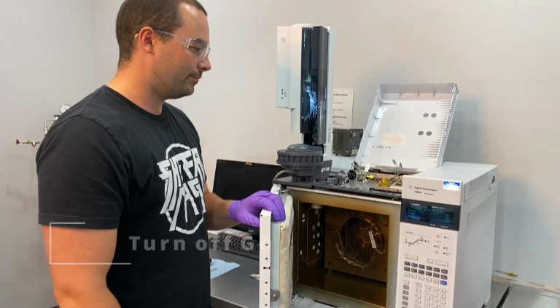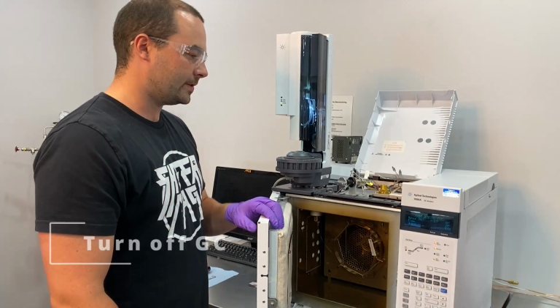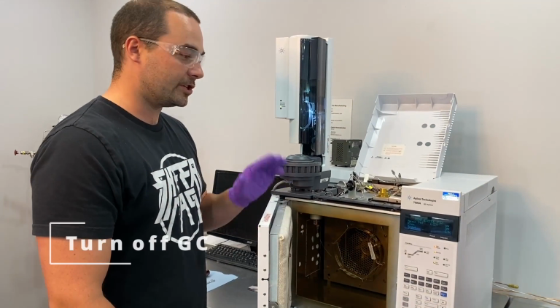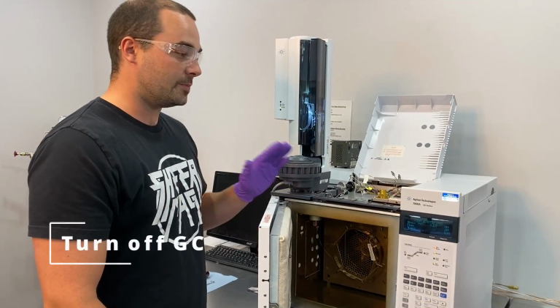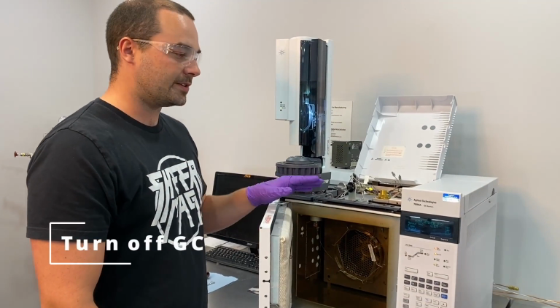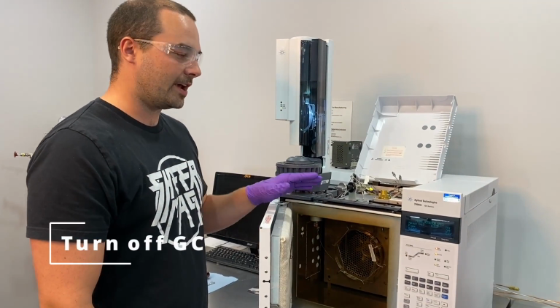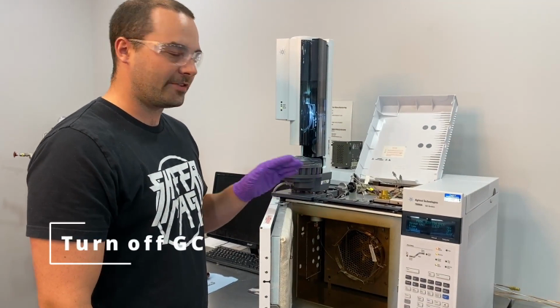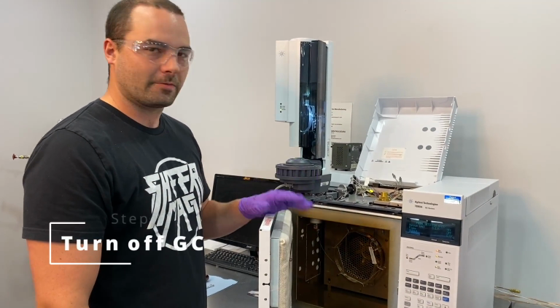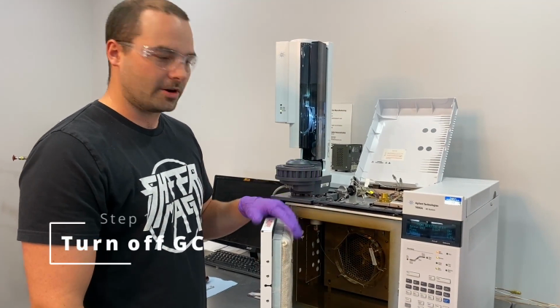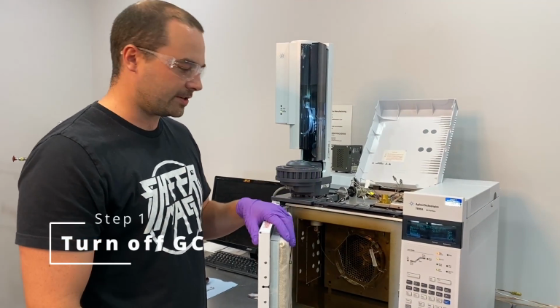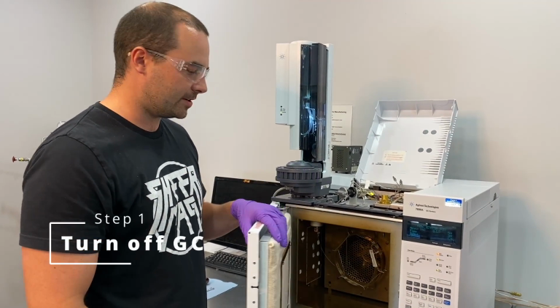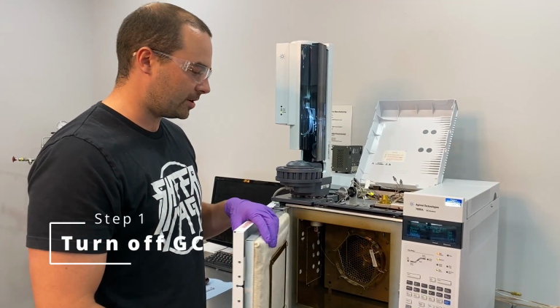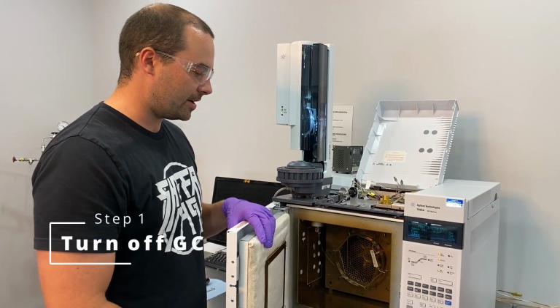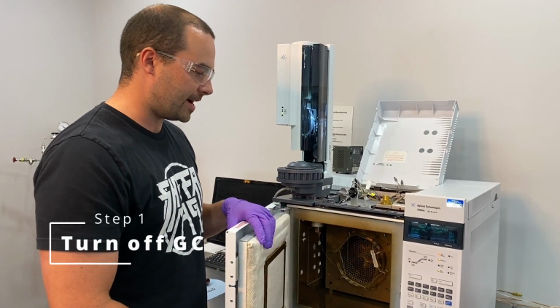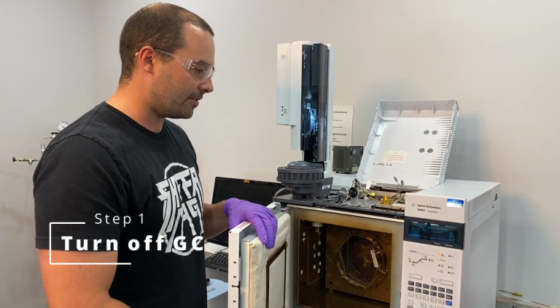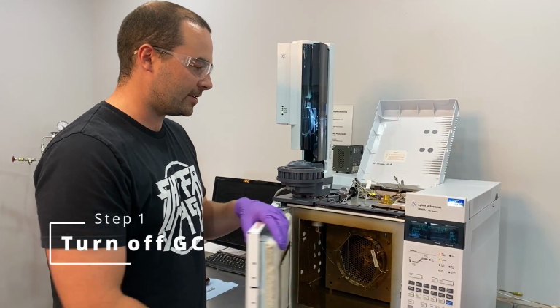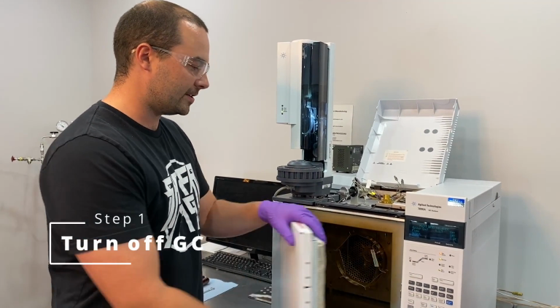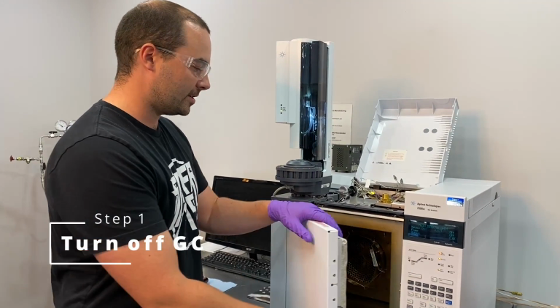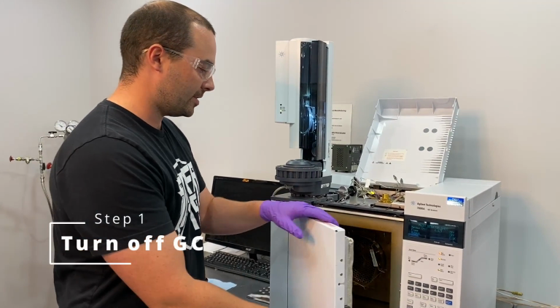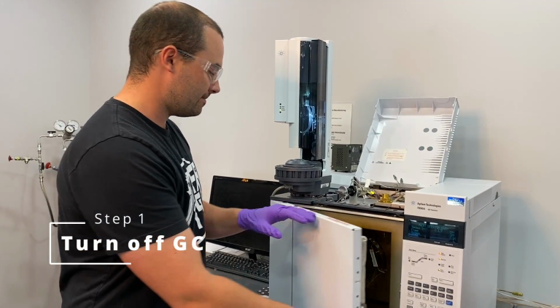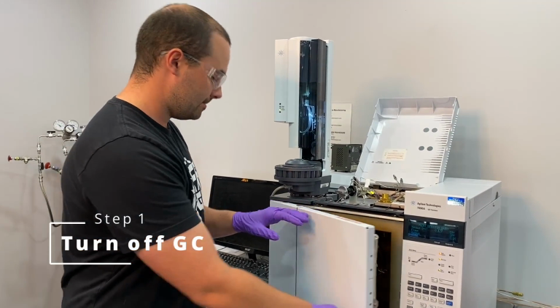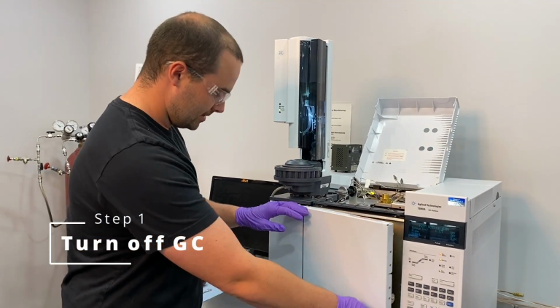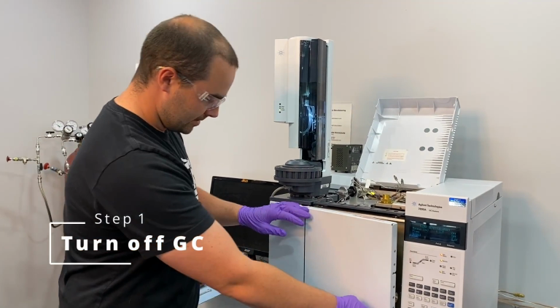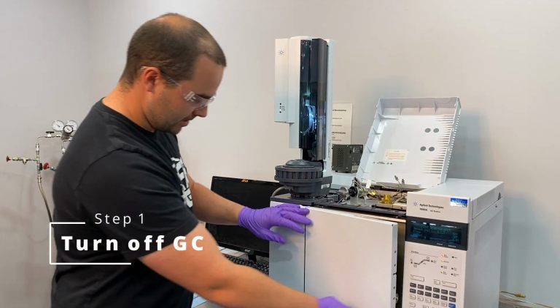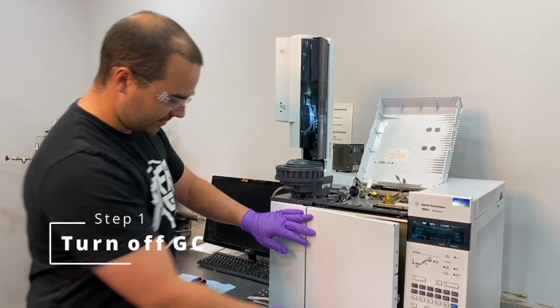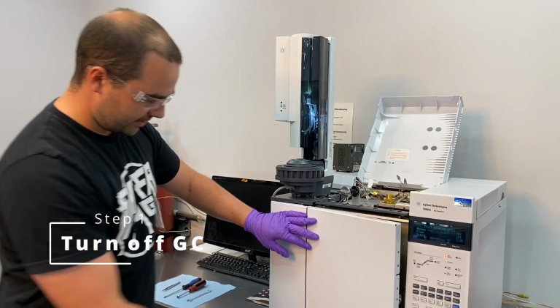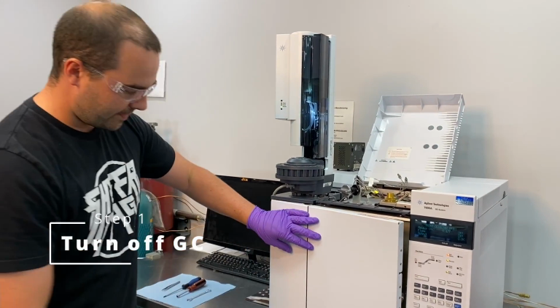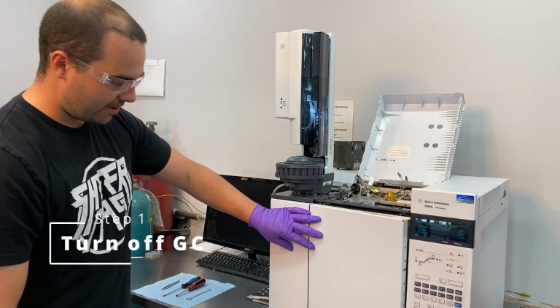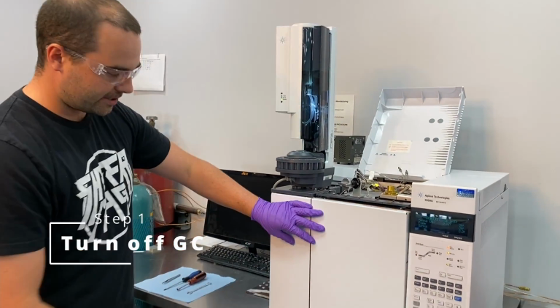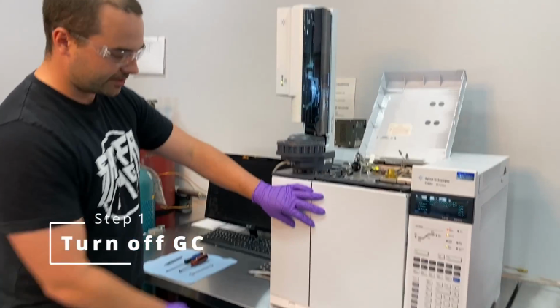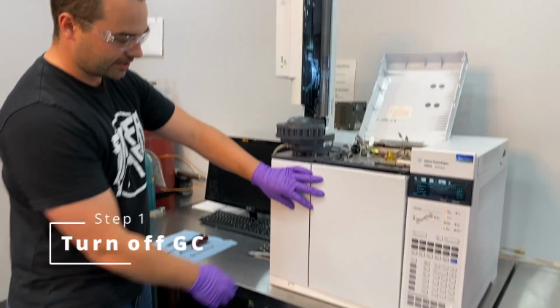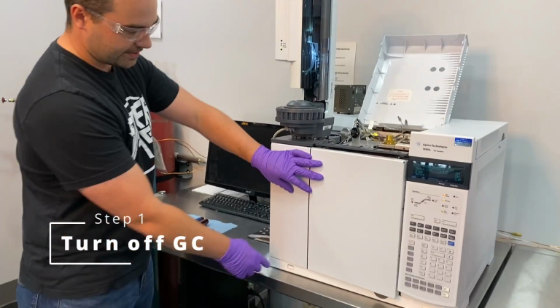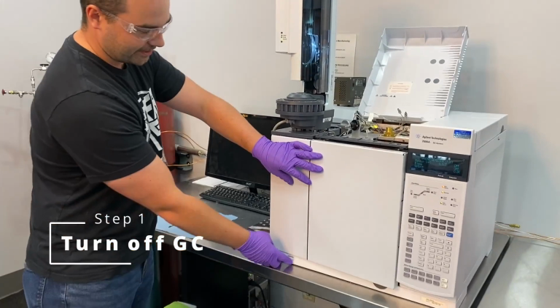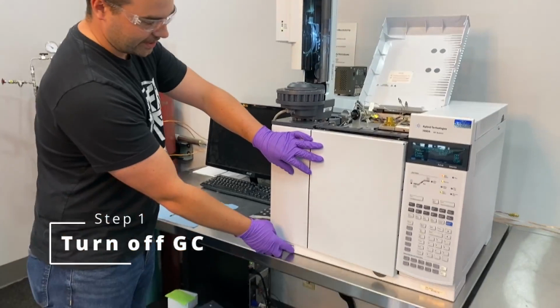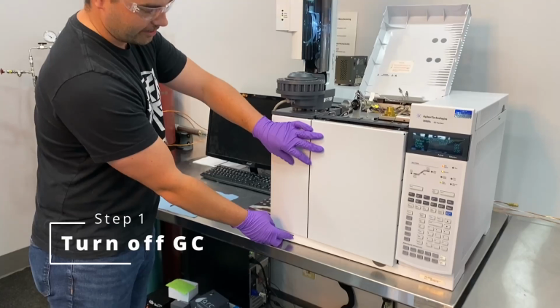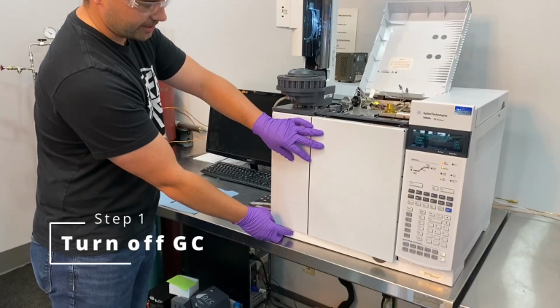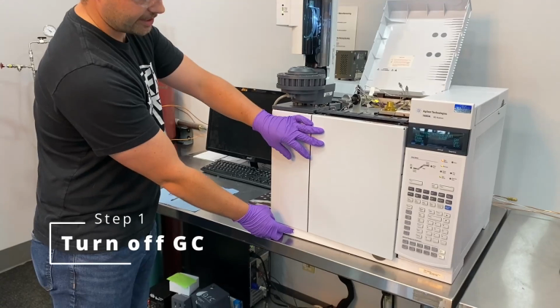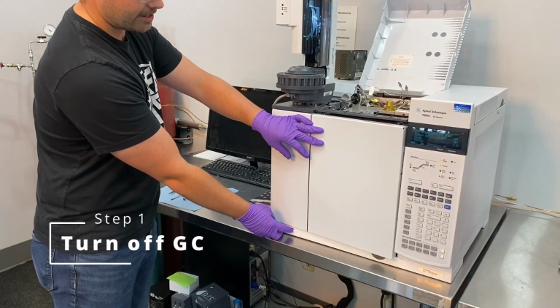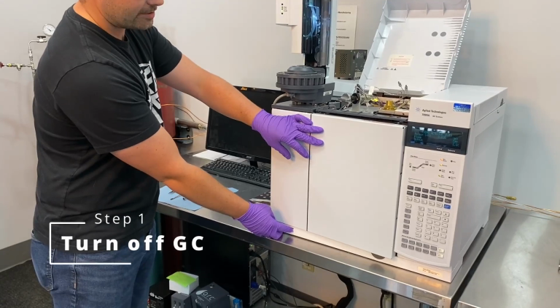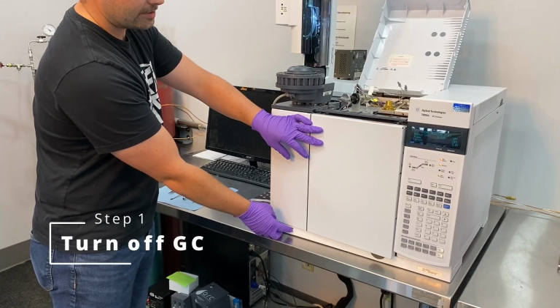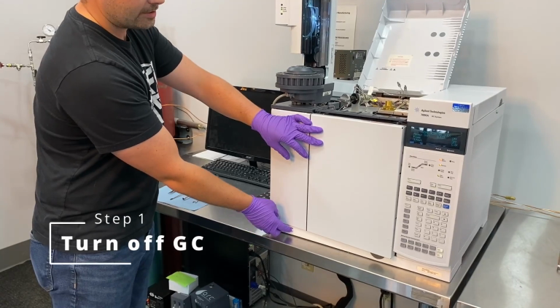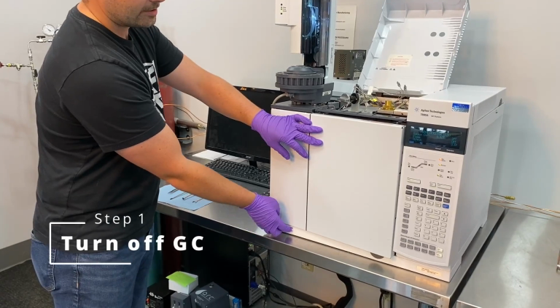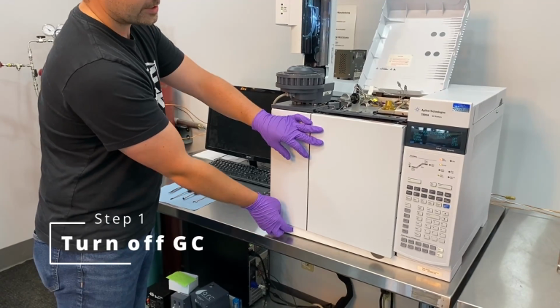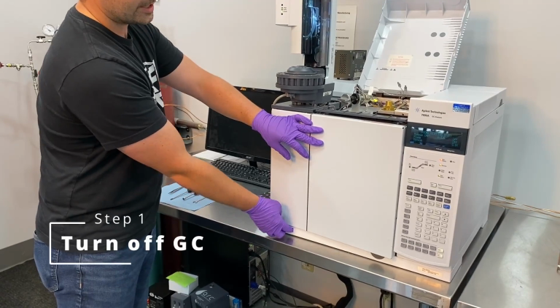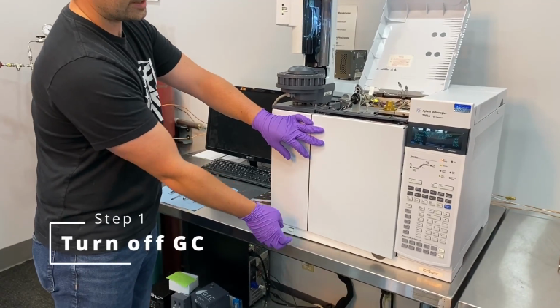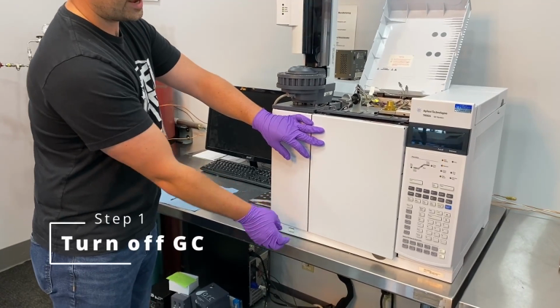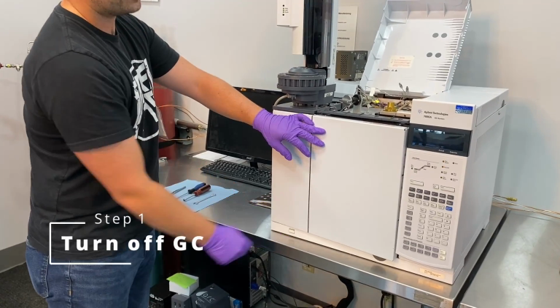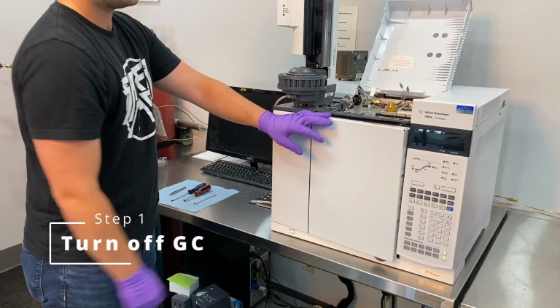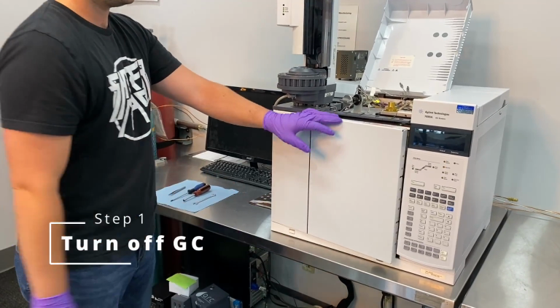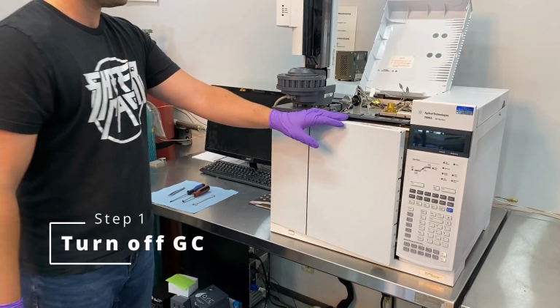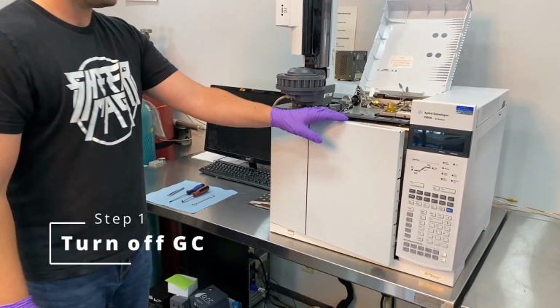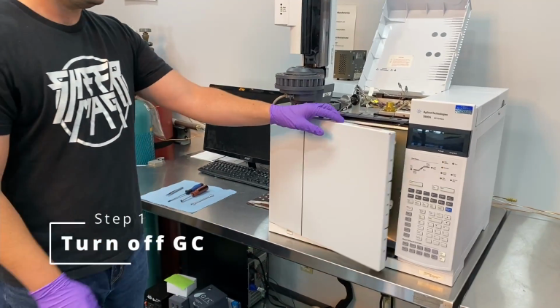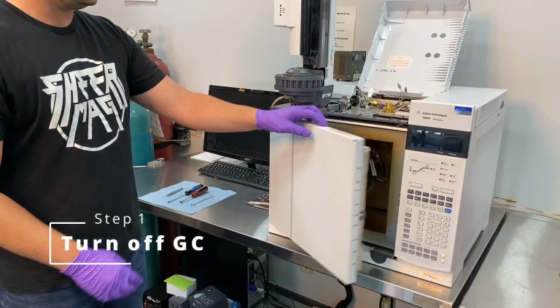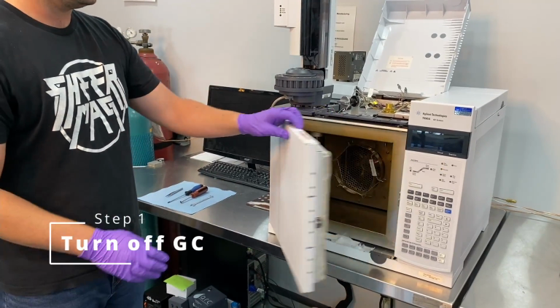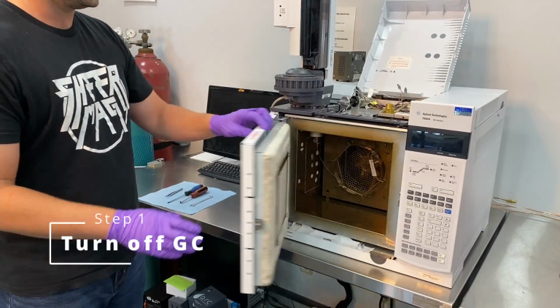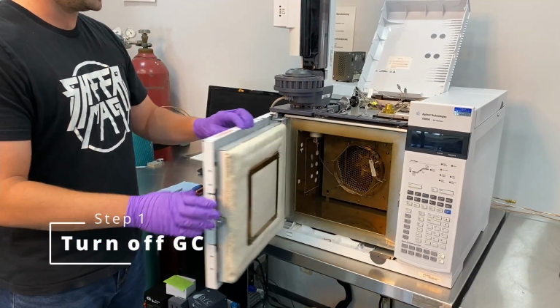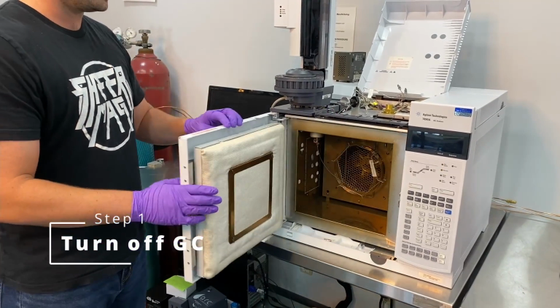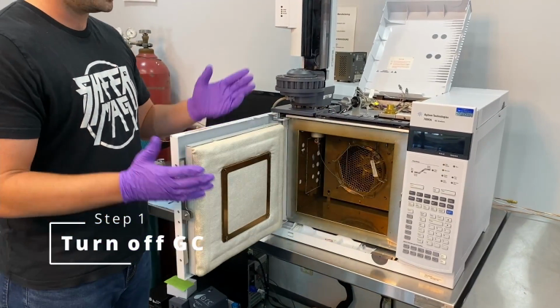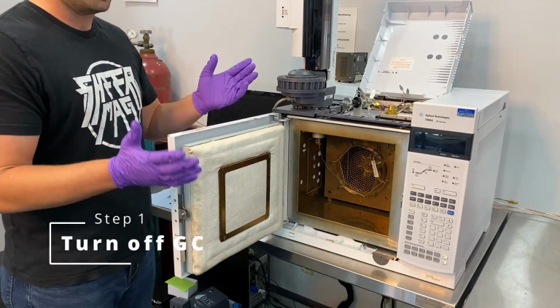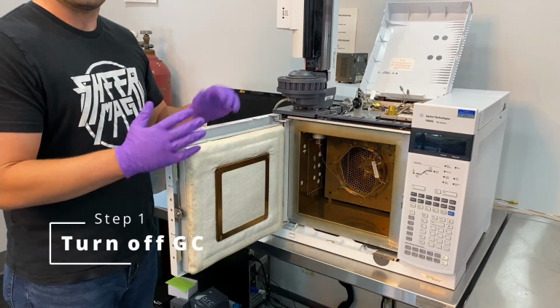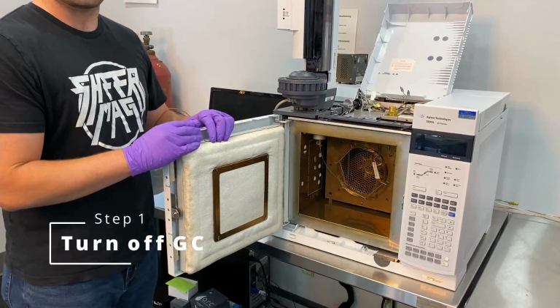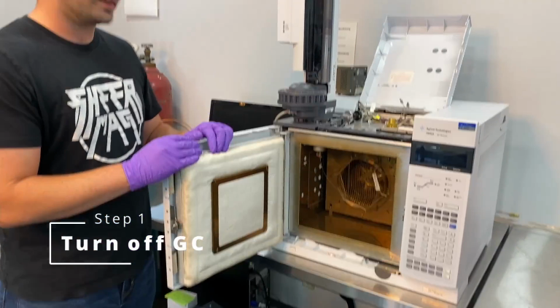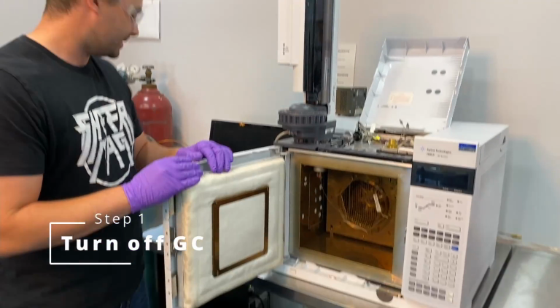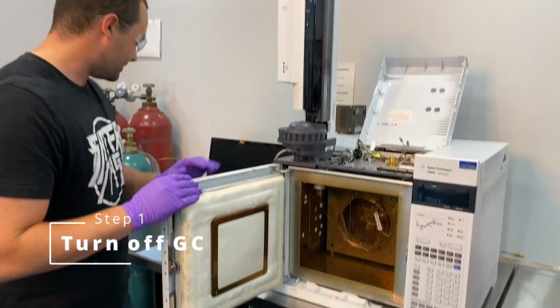Just to be safe, we're also going to turn down the system. There's a power switch on the 7090 right there. Hit that and now we're safe to work on the system.